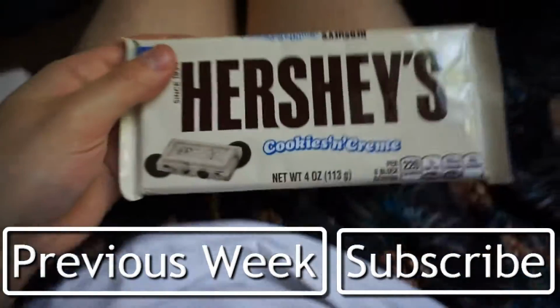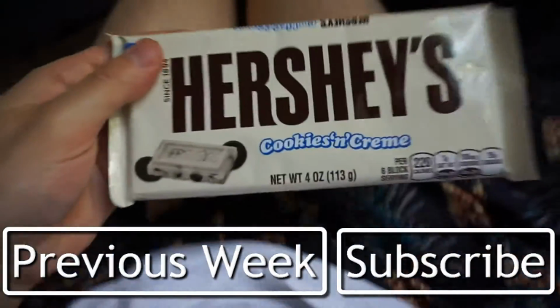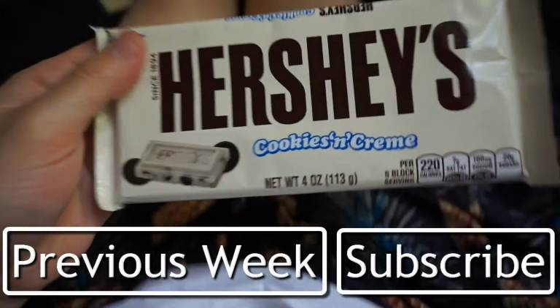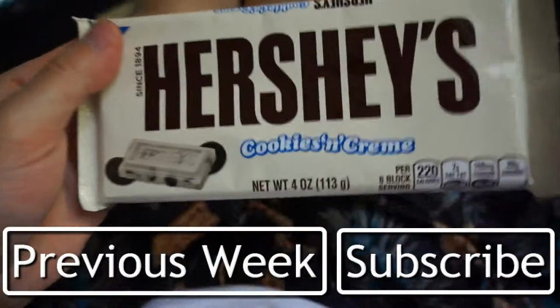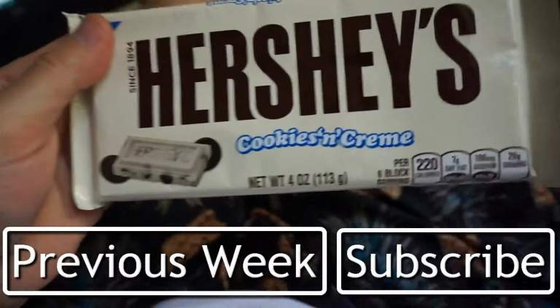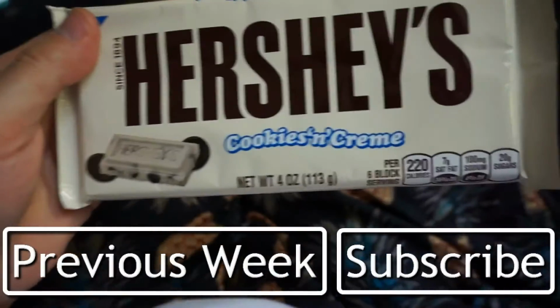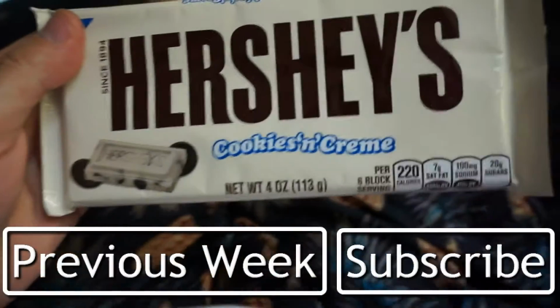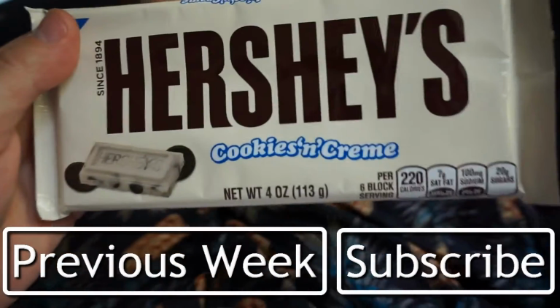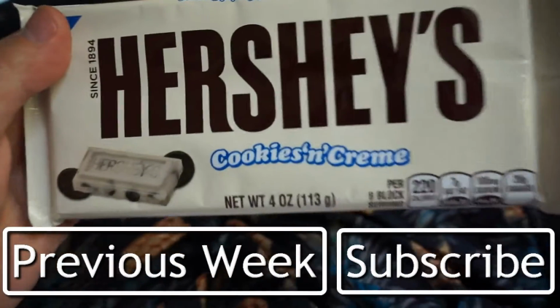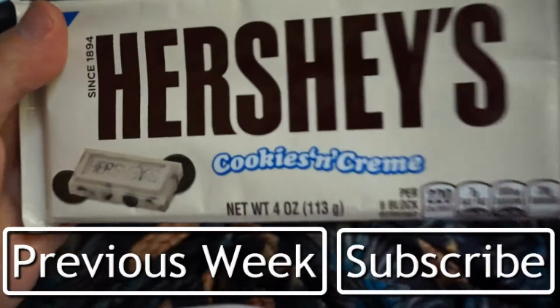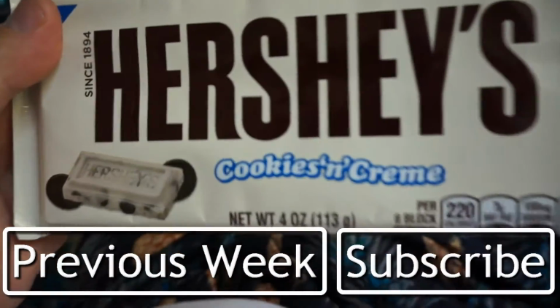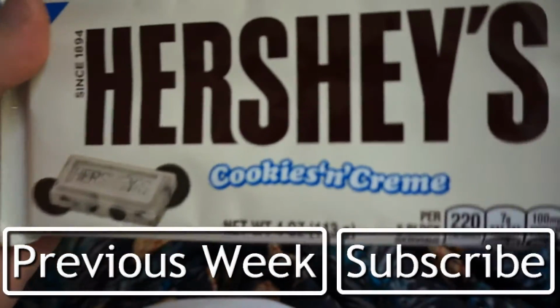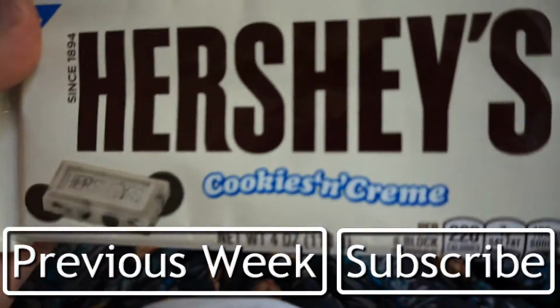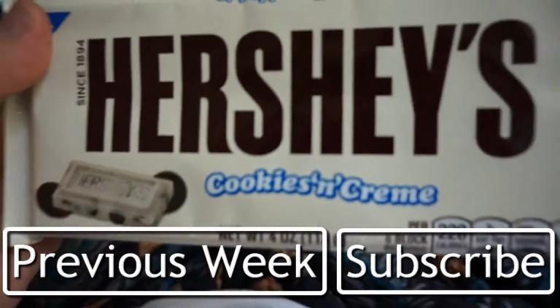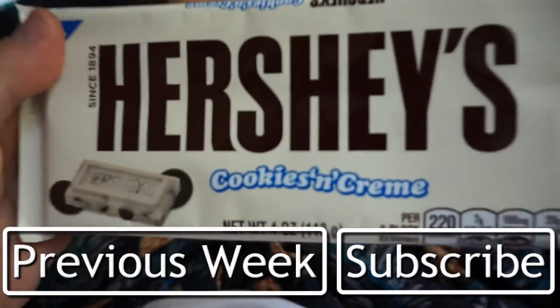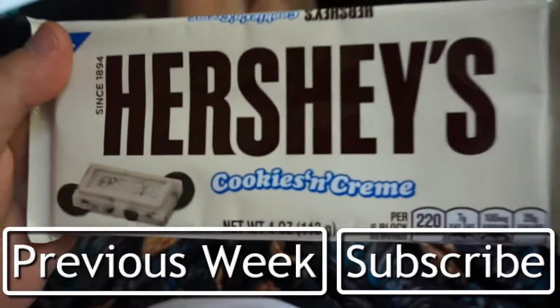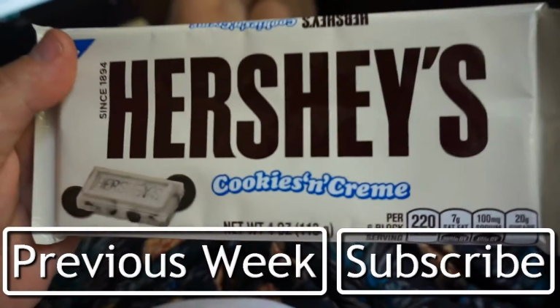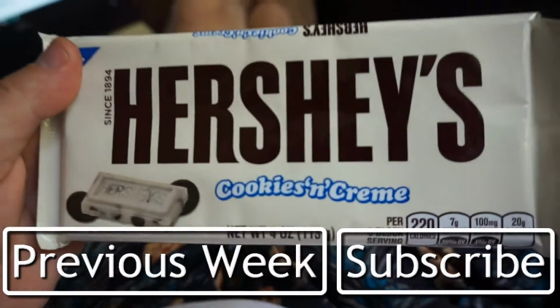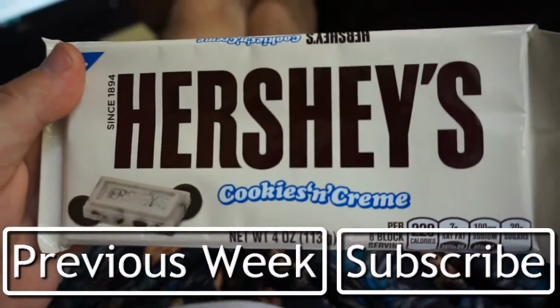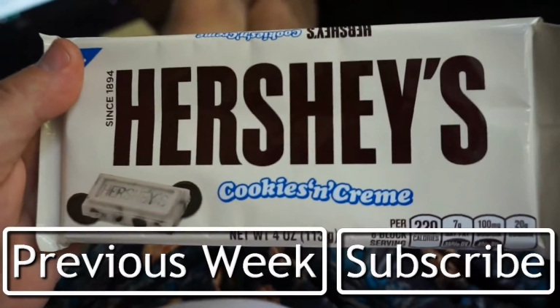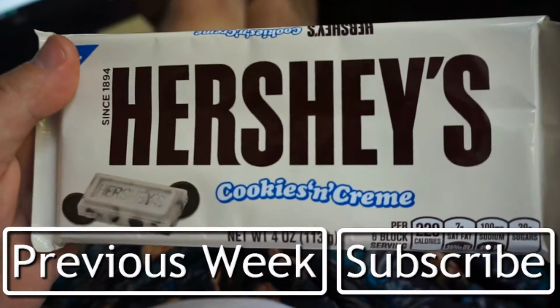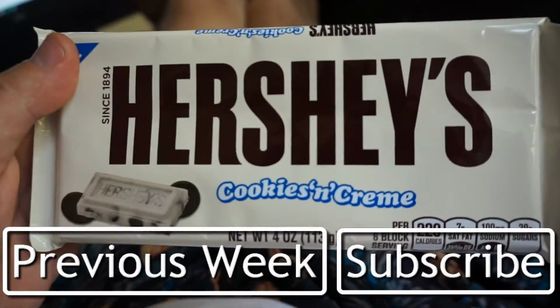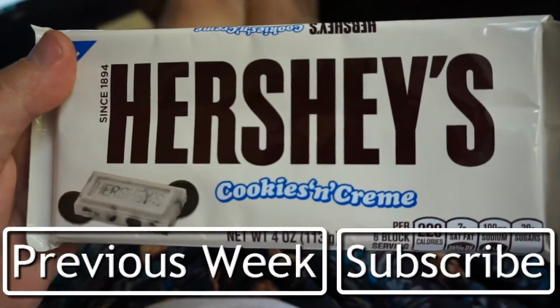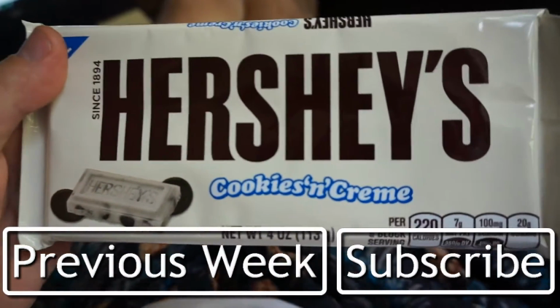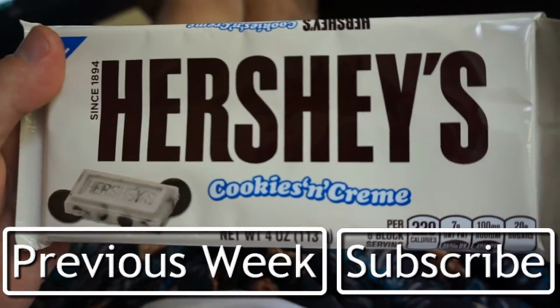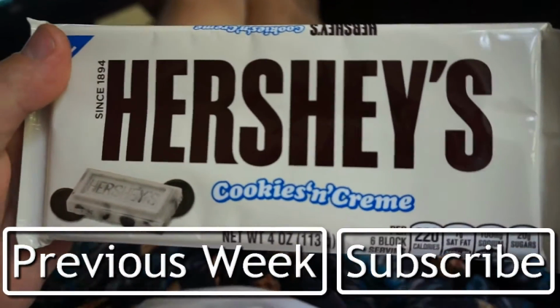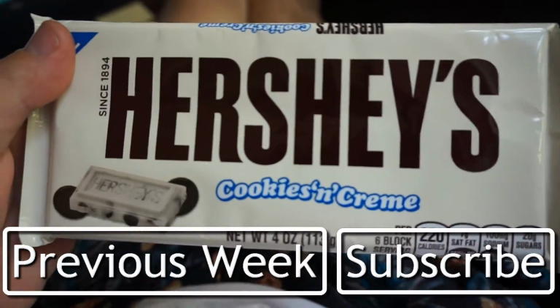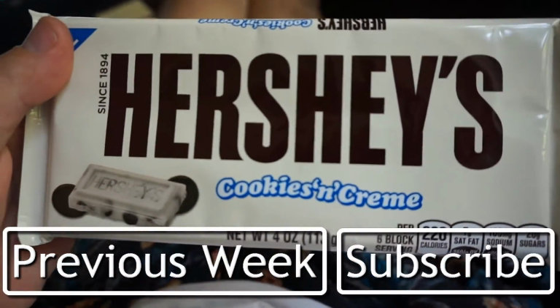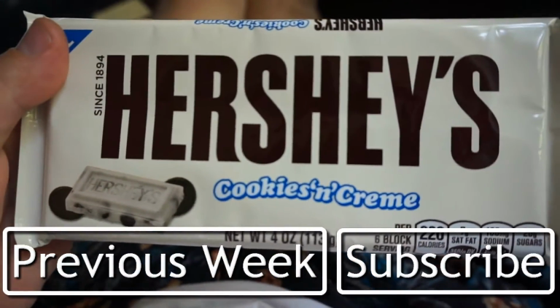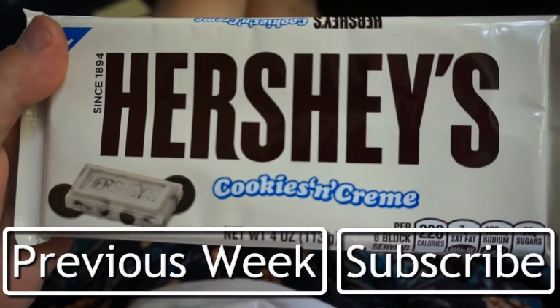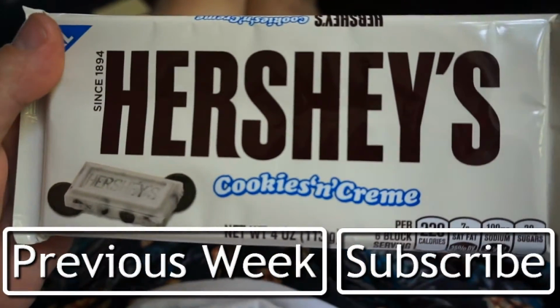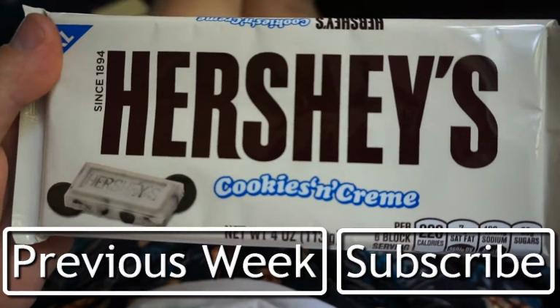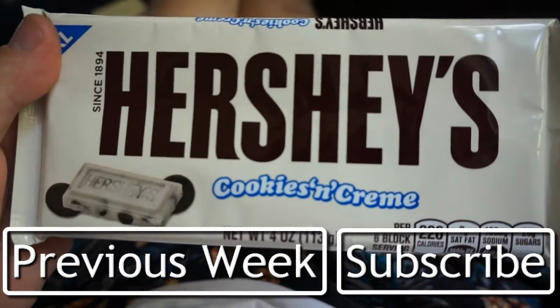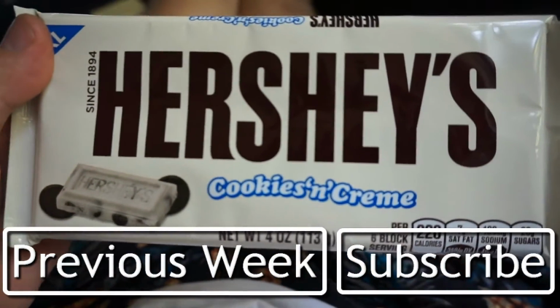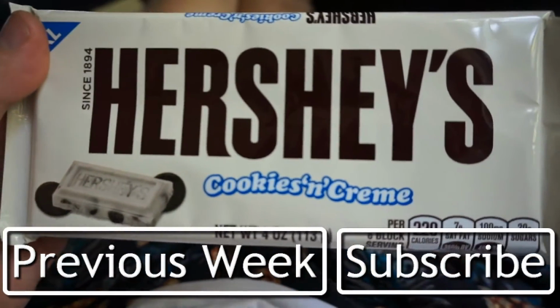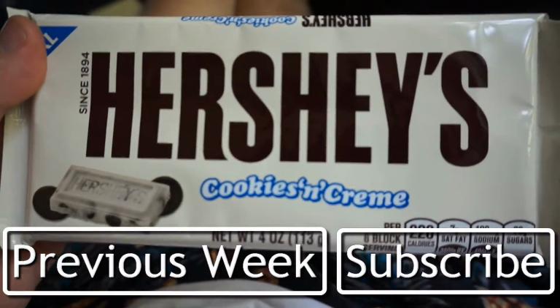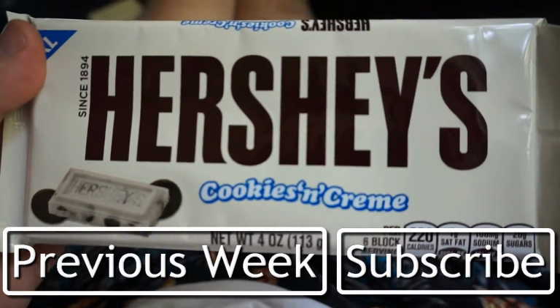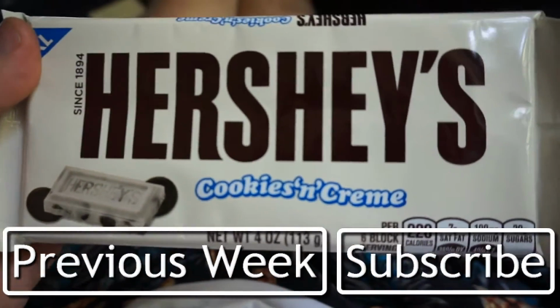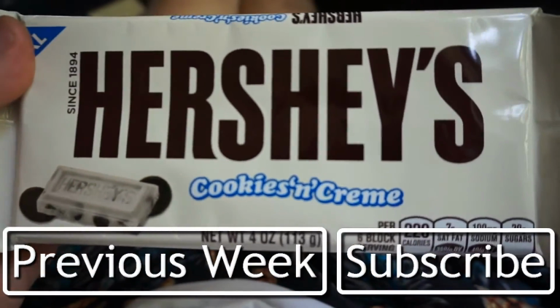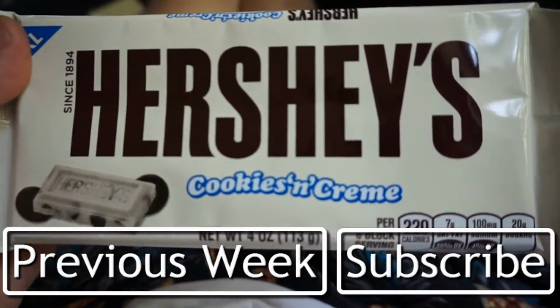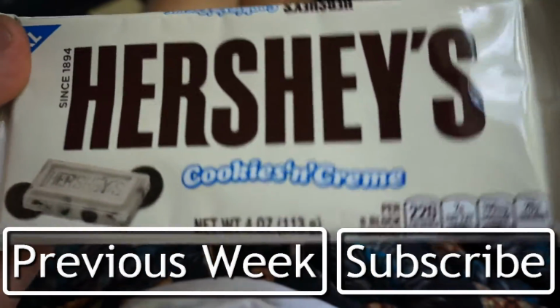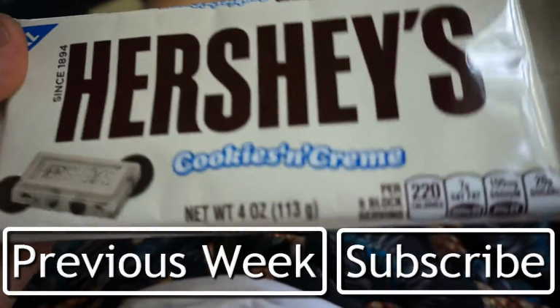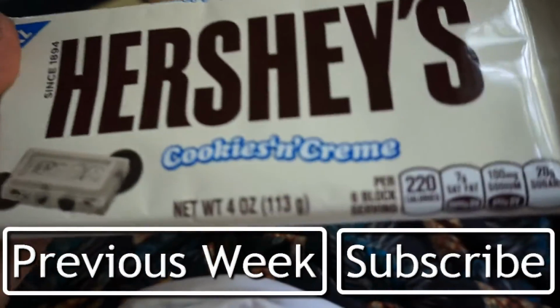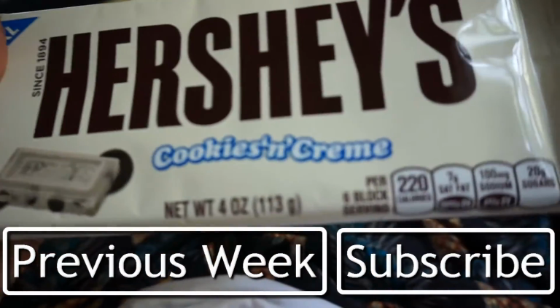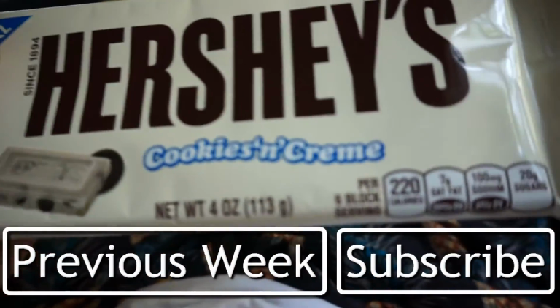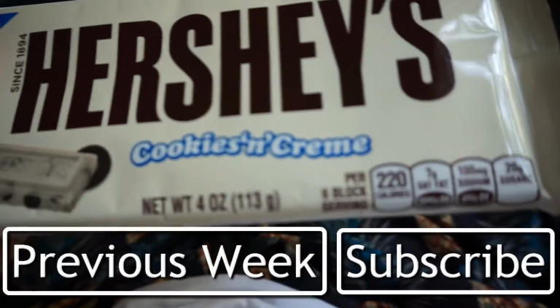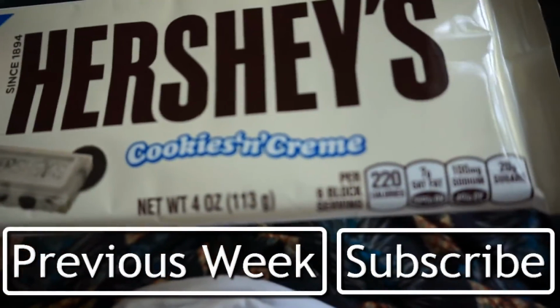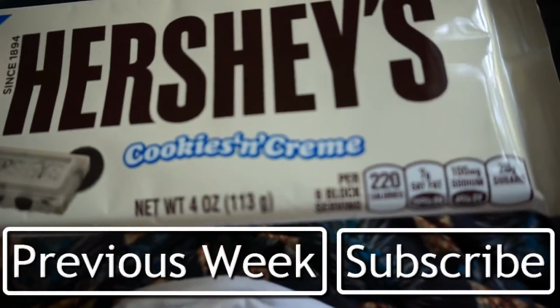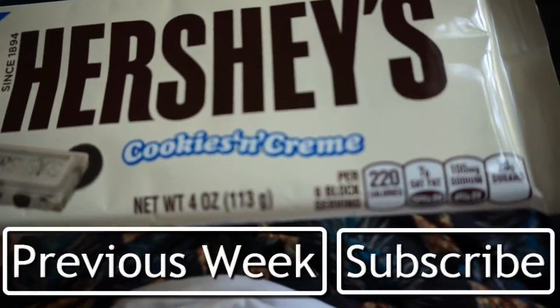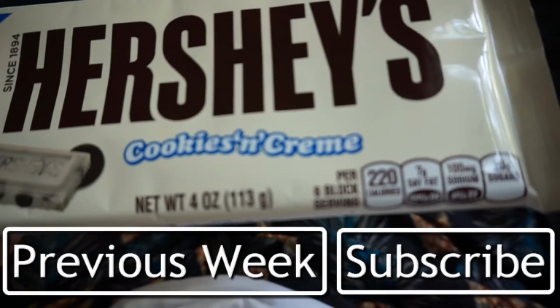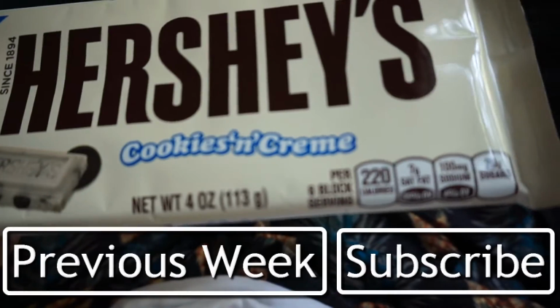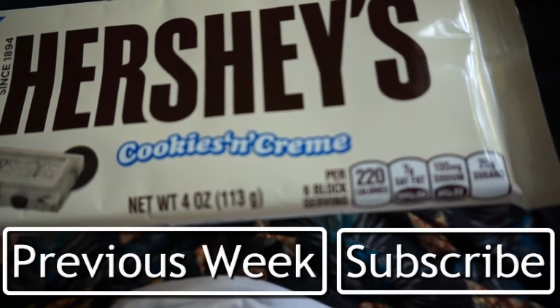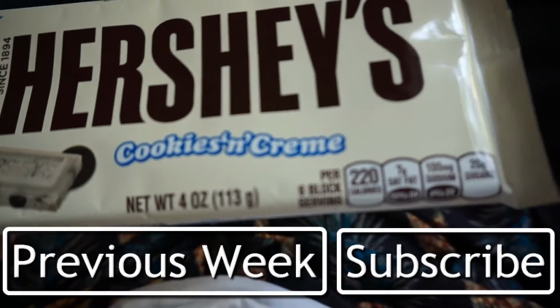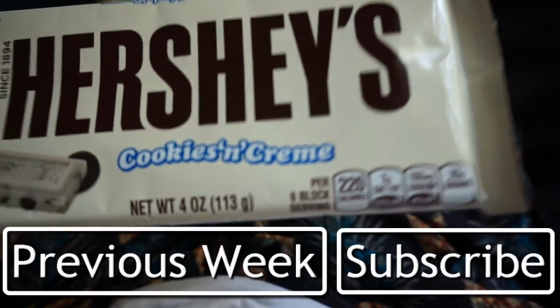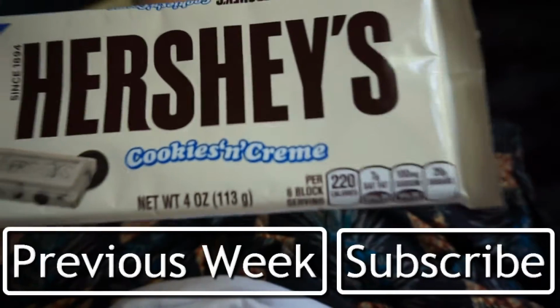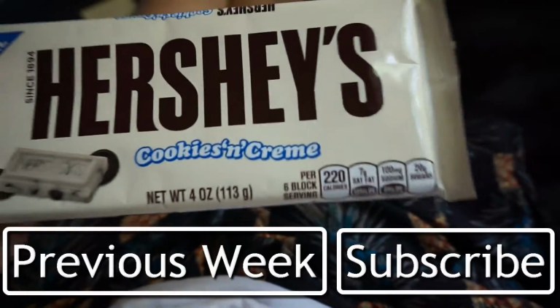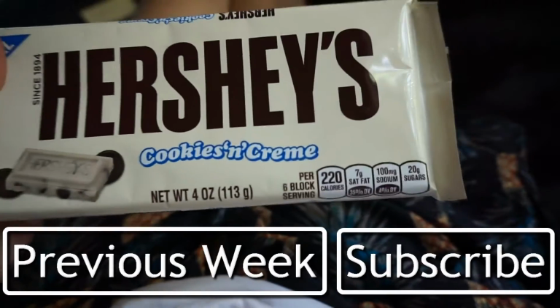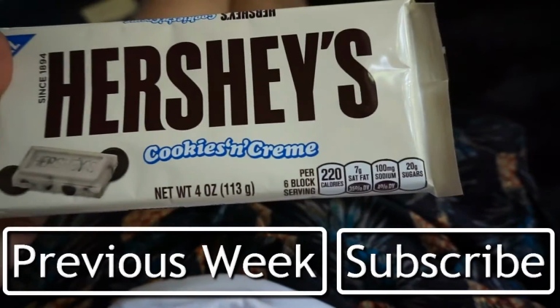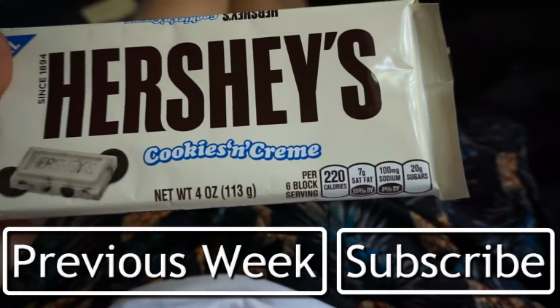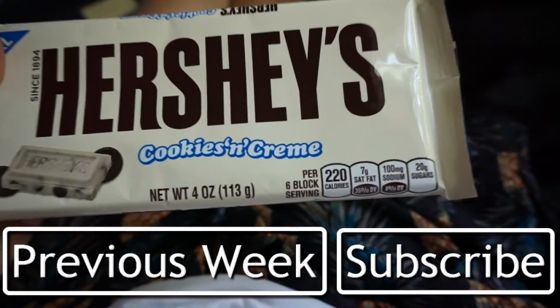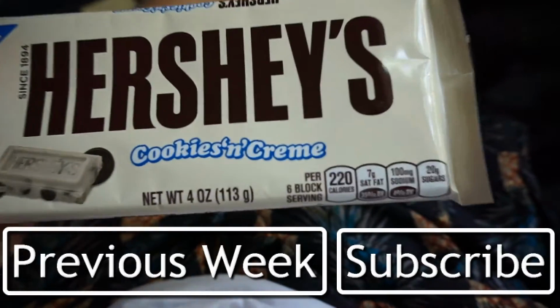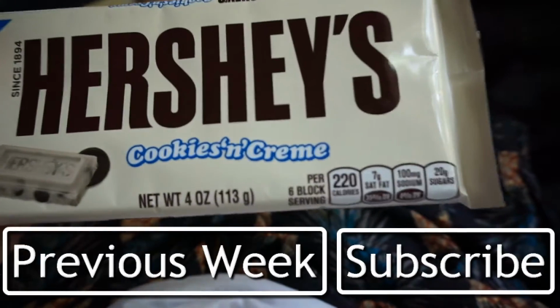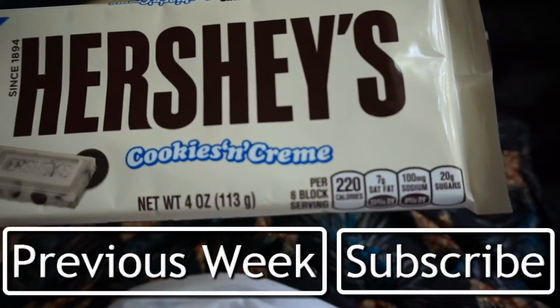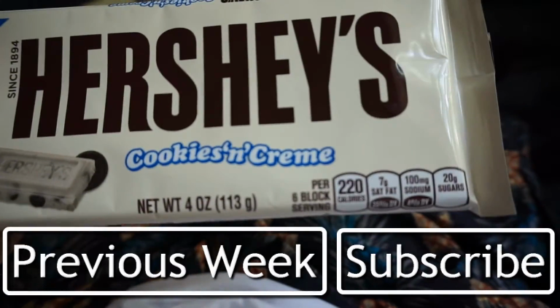This chocolate is like cookies and cream from Hershey's. It's definitely super healthy as you can see.